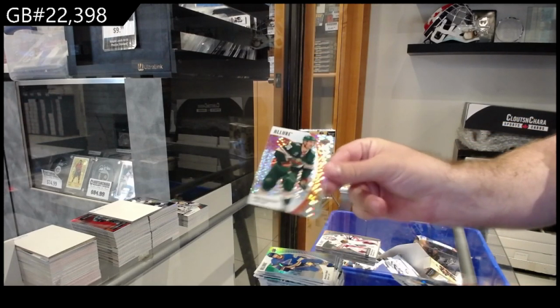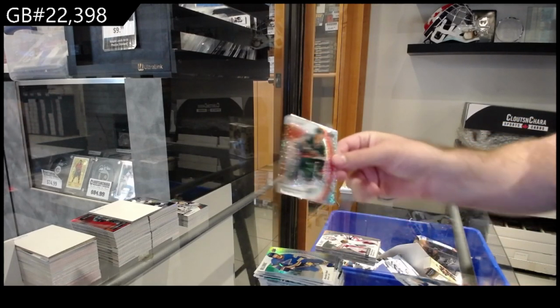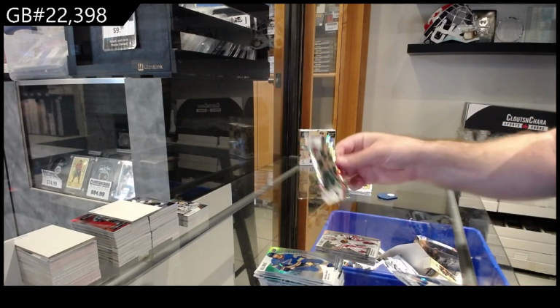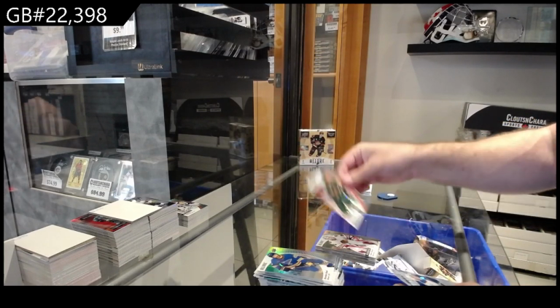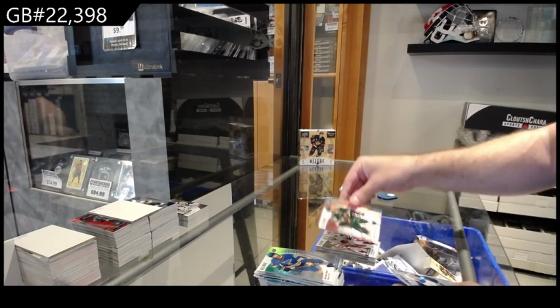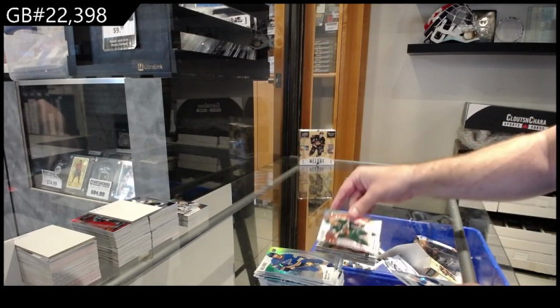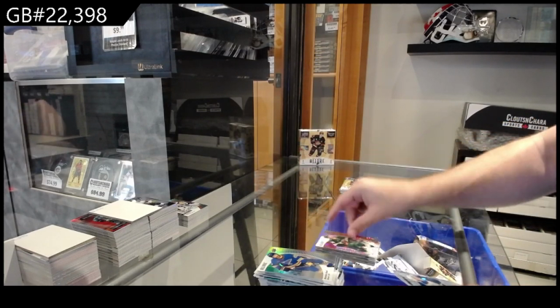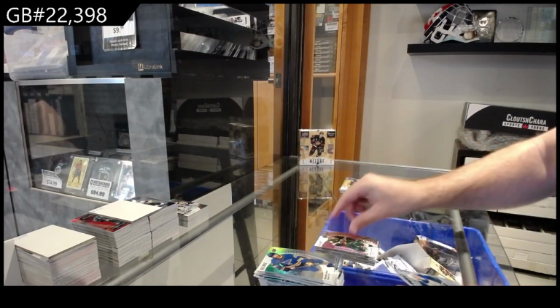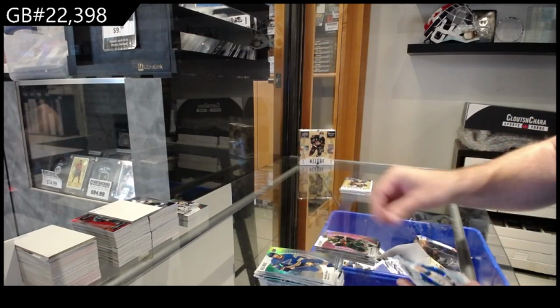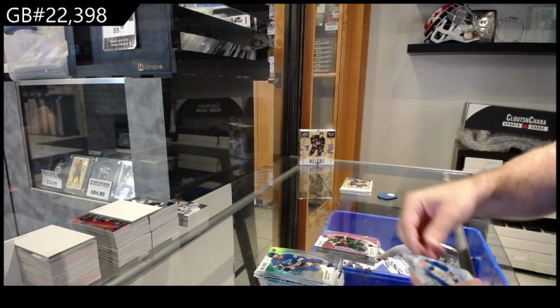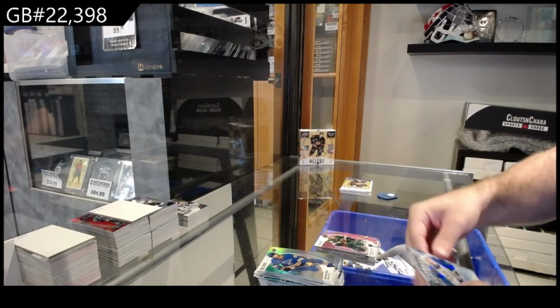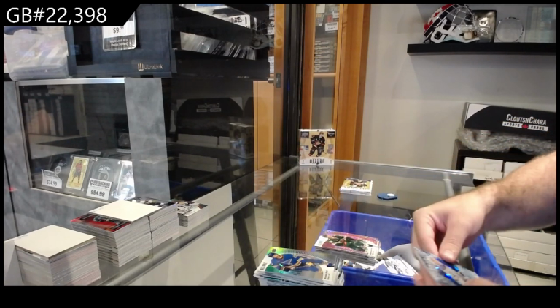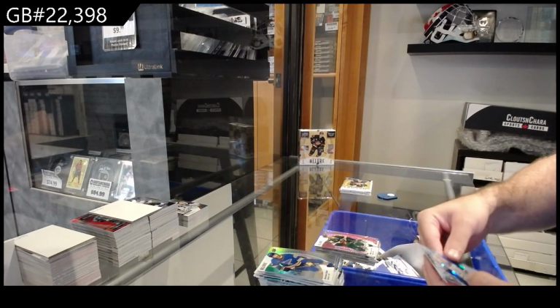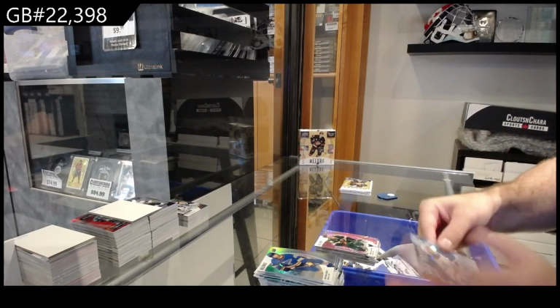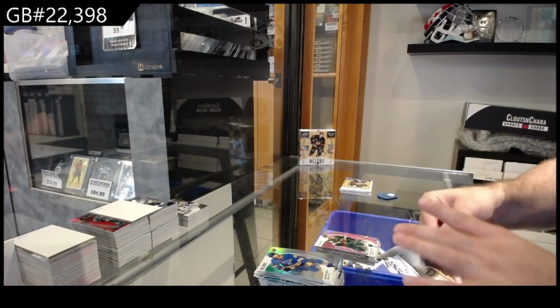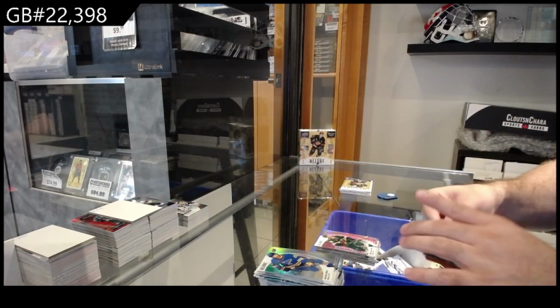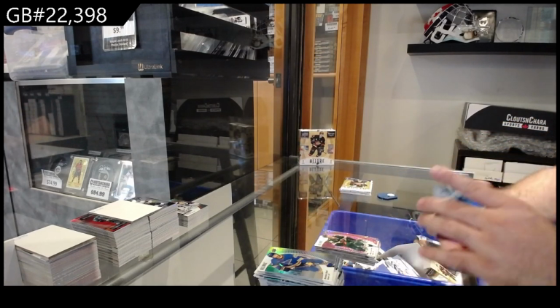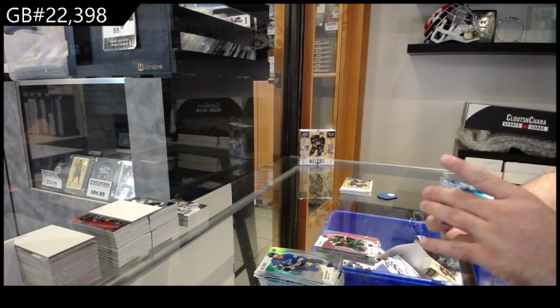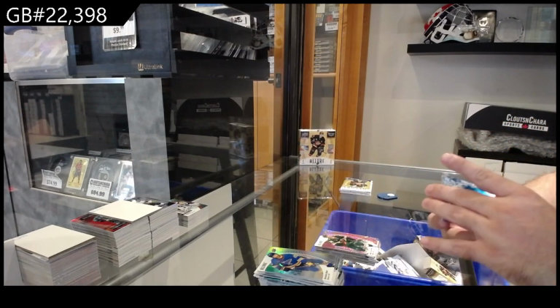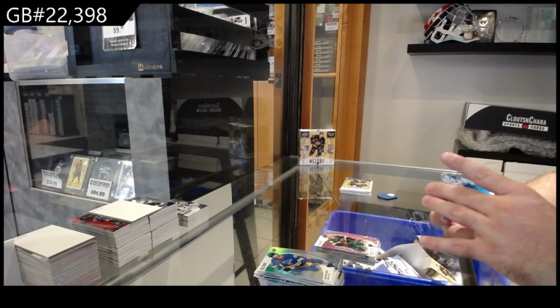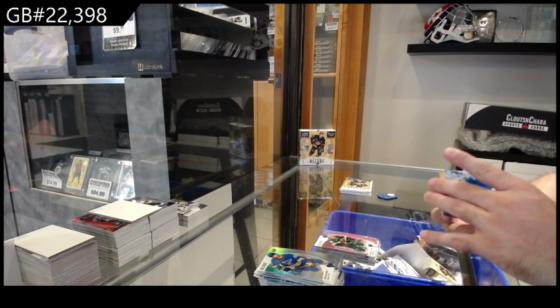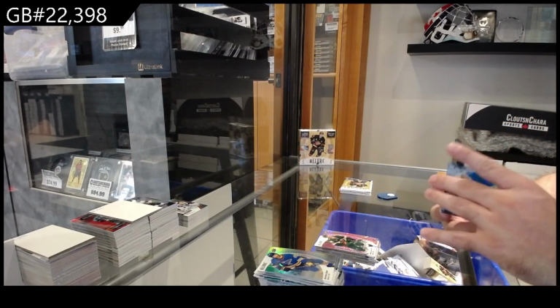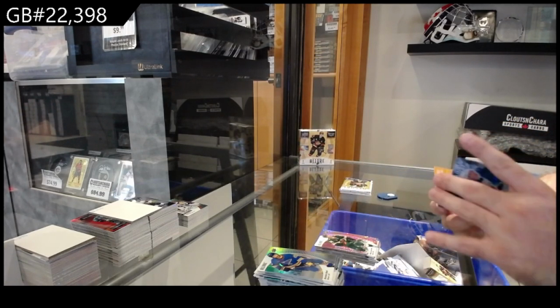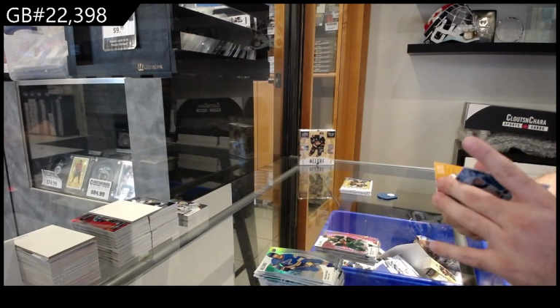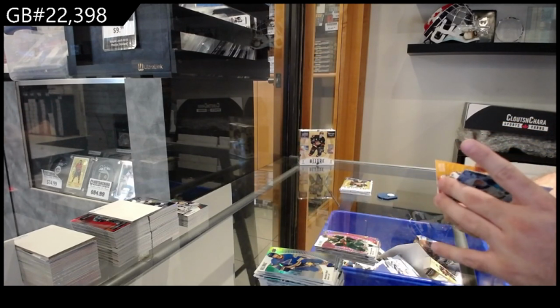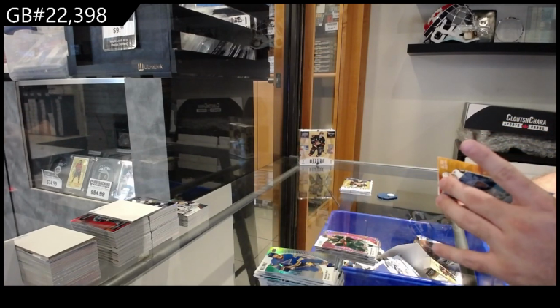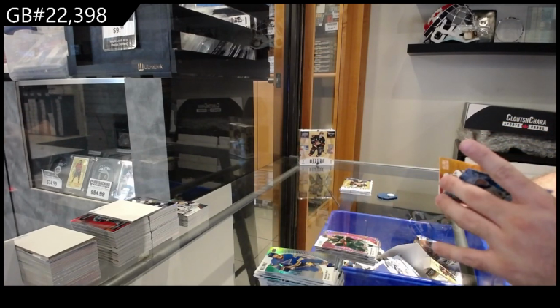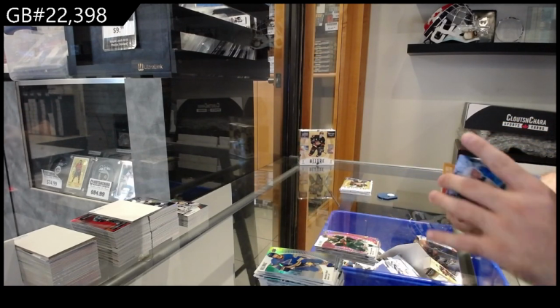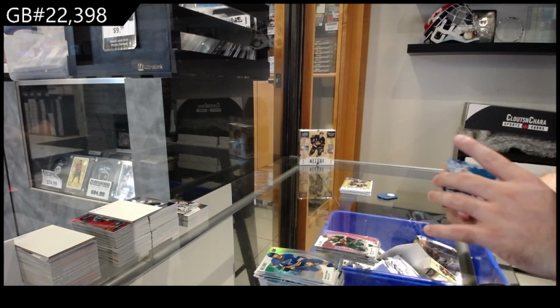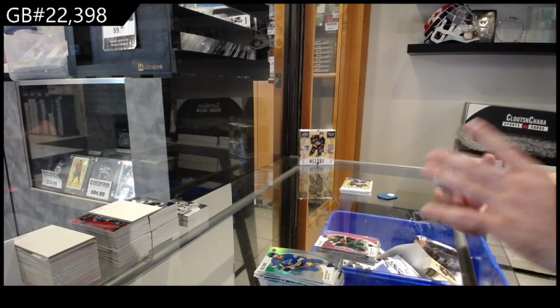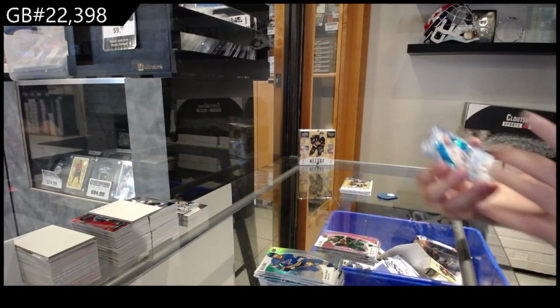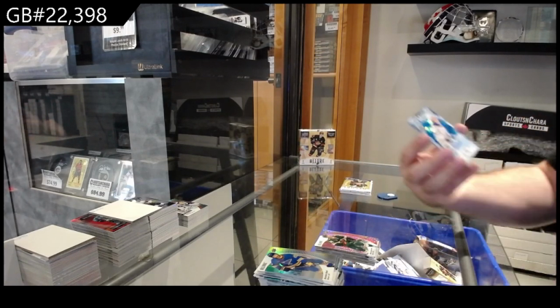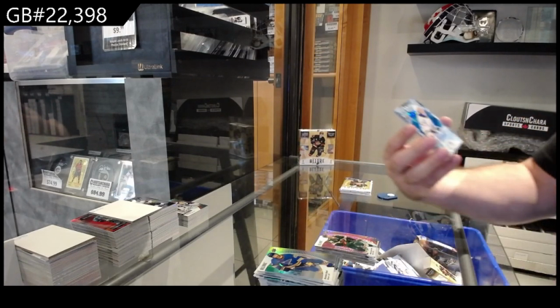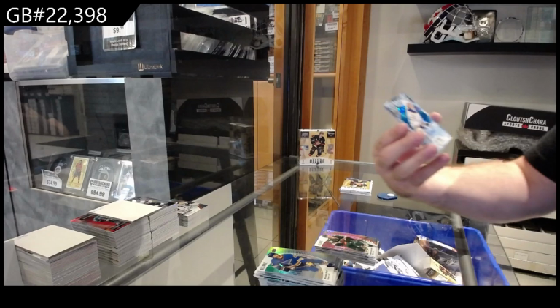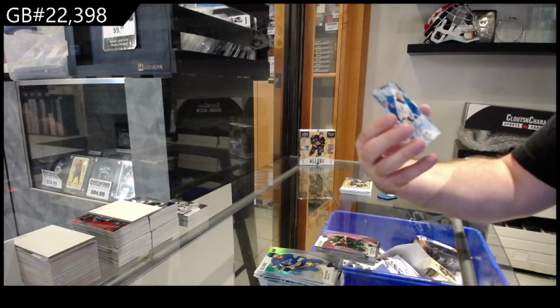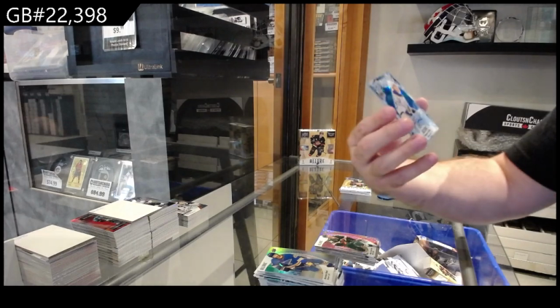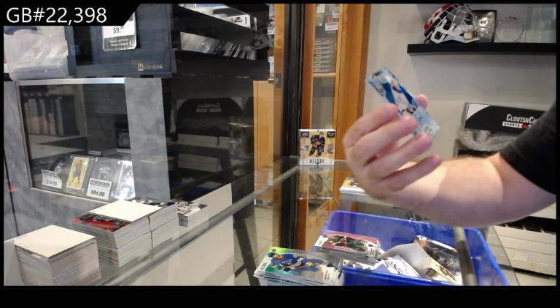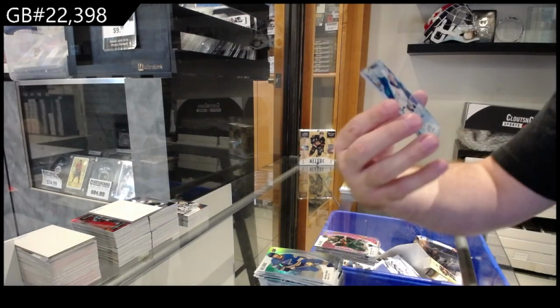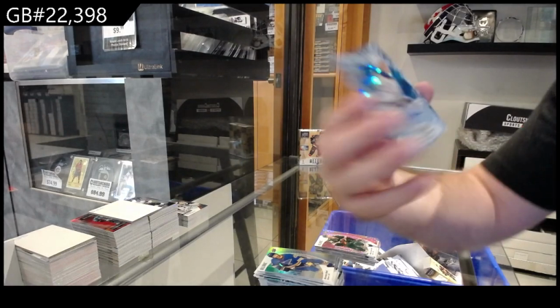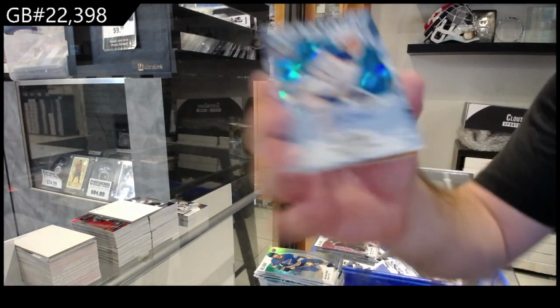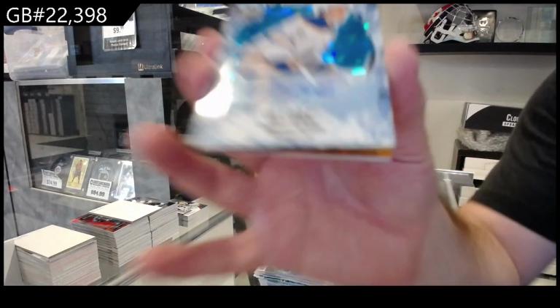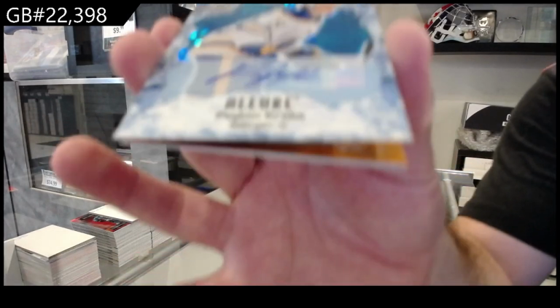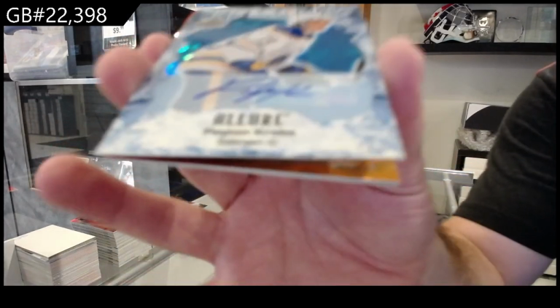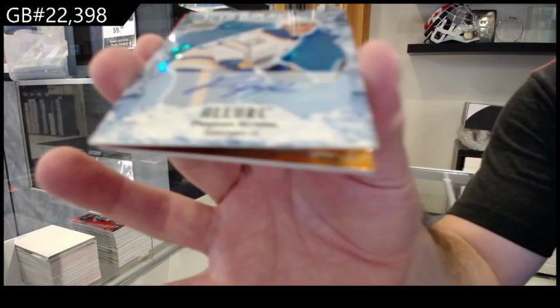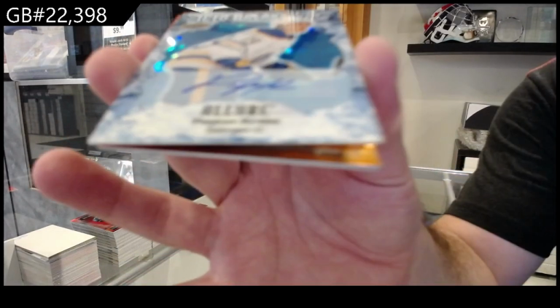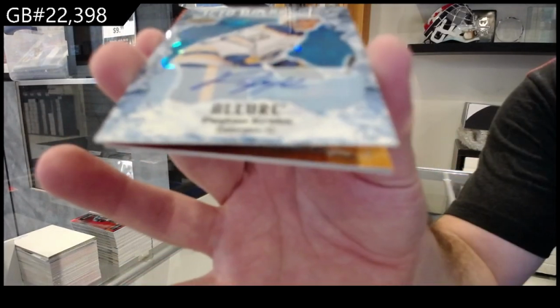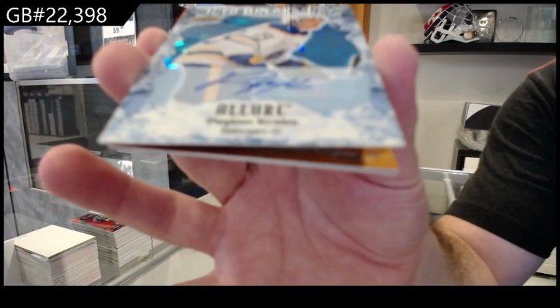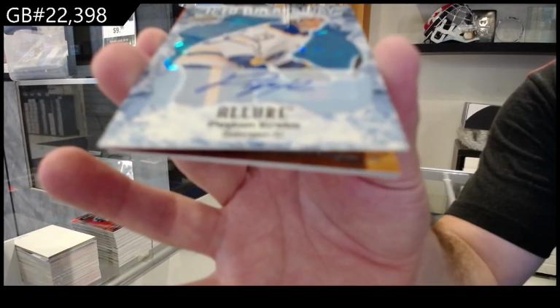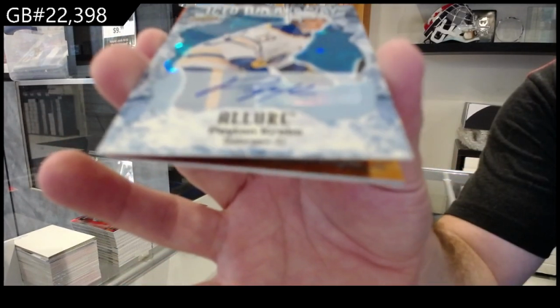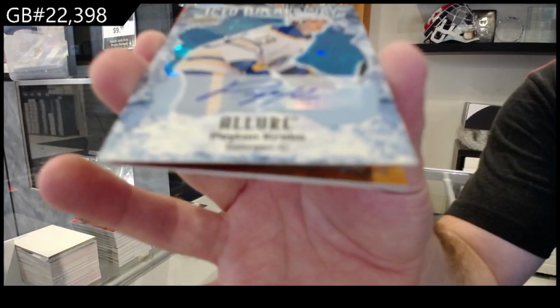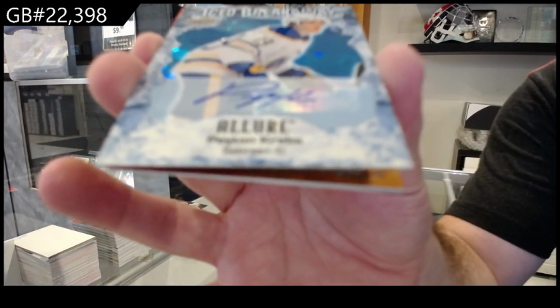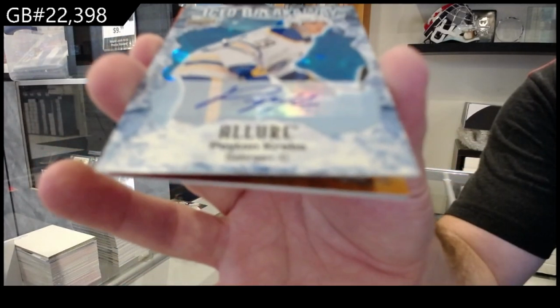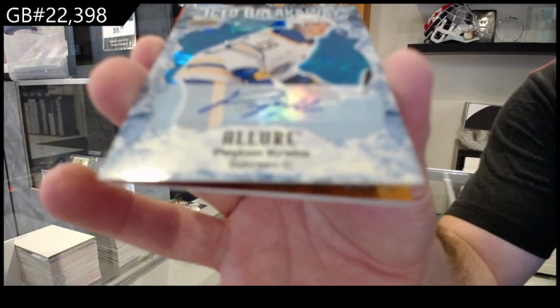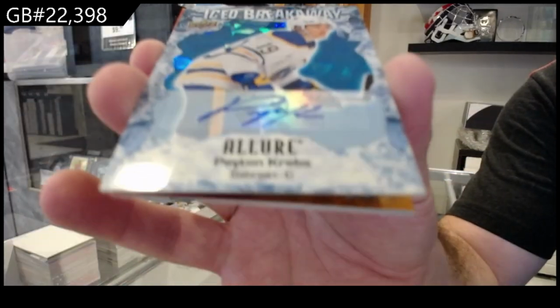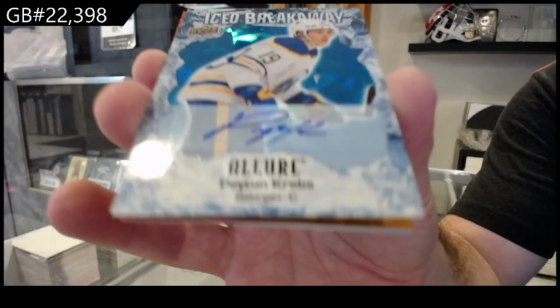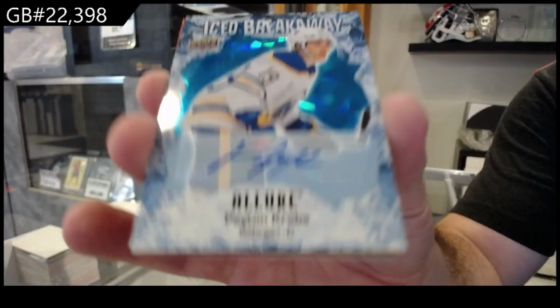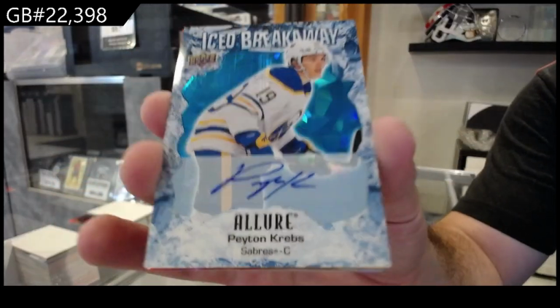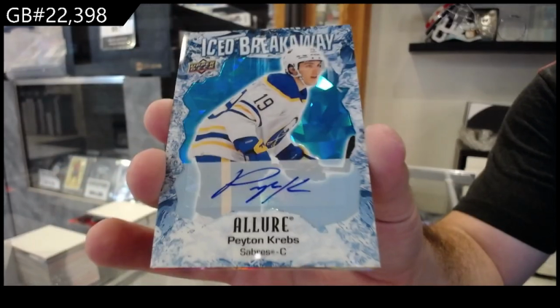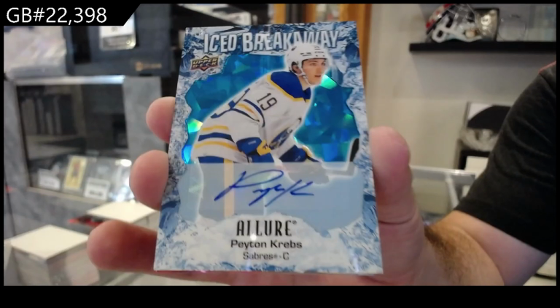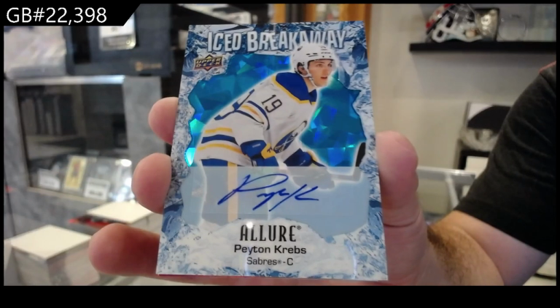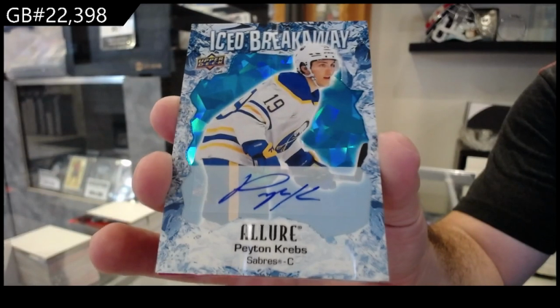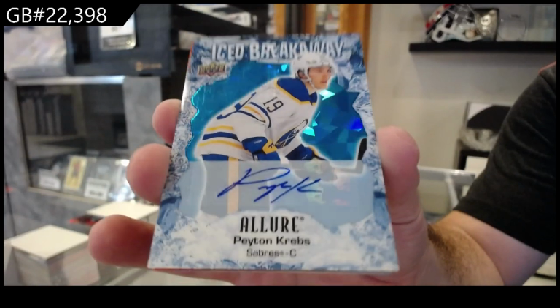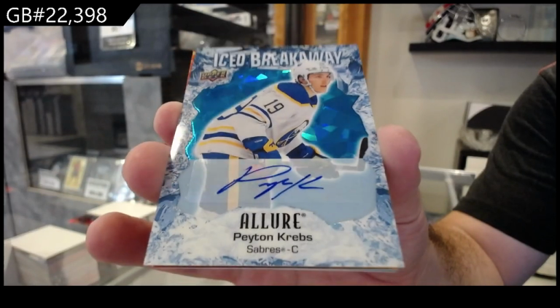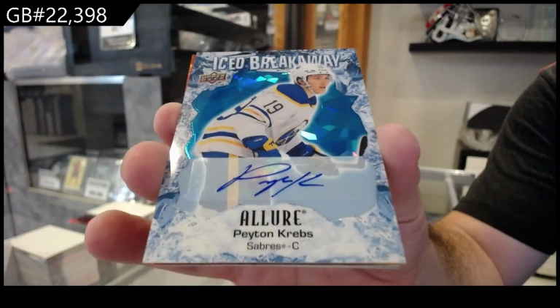Red rainbow for the Devils of Mercer, Ice Breakaway of Pareko for the Blues, Color Flow for Buffalo of Tuck, and we got a McDonough for Vancouver rookie. Black rainbow of Pharaoh from Montreal. We got Golden Goalies at $2.49 for Chicago of Merazic. Golden Goalies Merazic, Color Flow for the Maple Leafs of Knives, and a Stauber for Chicago rookie. Red rainbow for Minnesota — Zuccarello, that's sick! Iced Breakaway auto for Buffalo of Krebs.